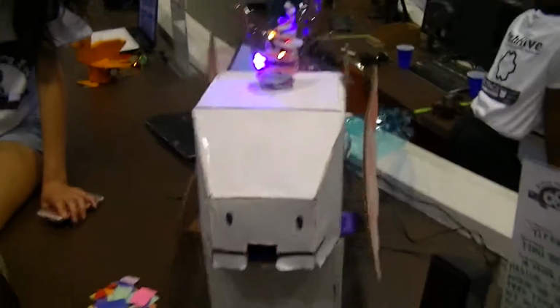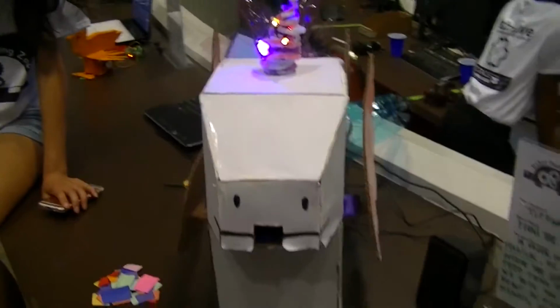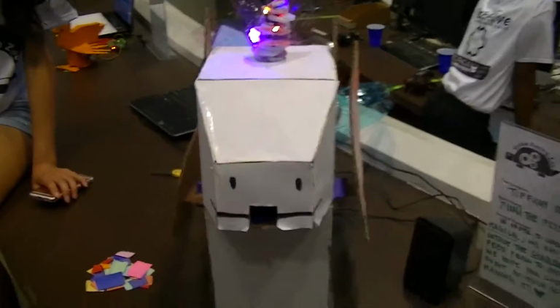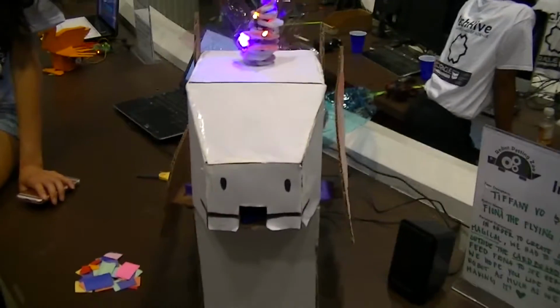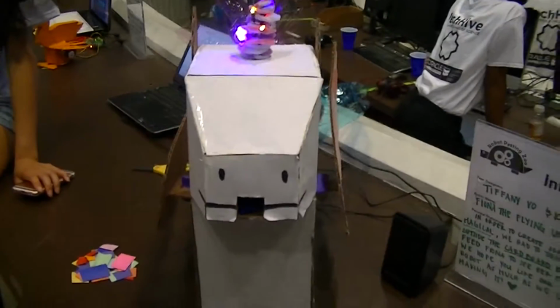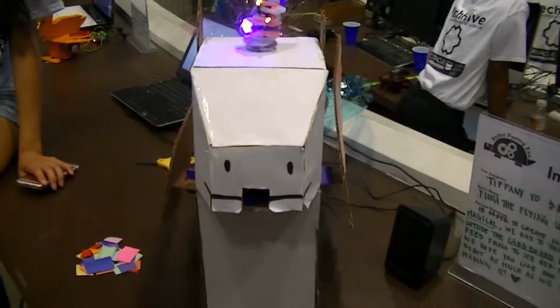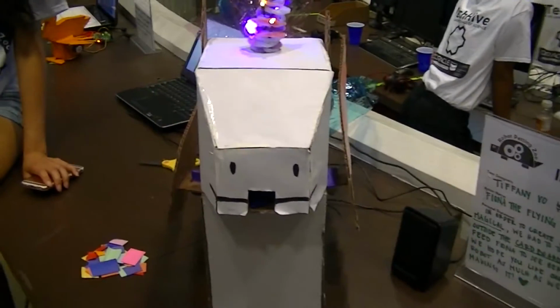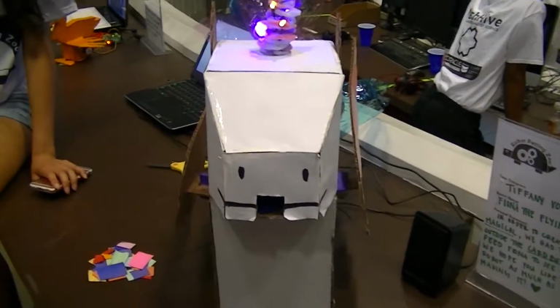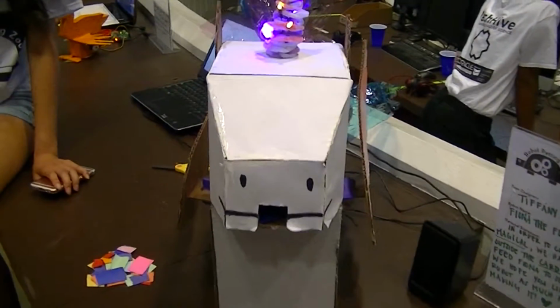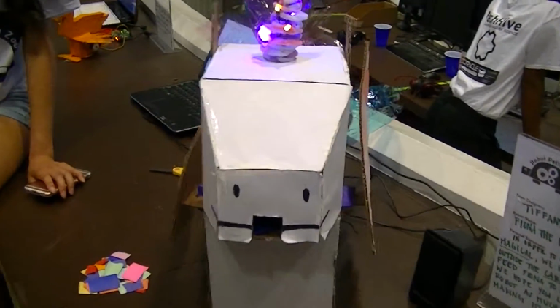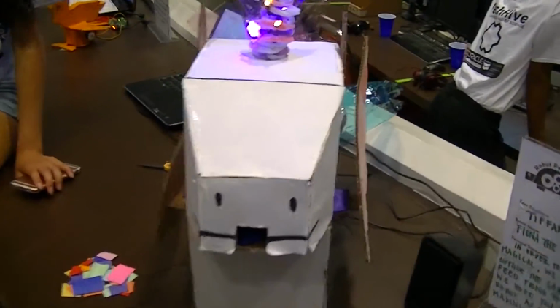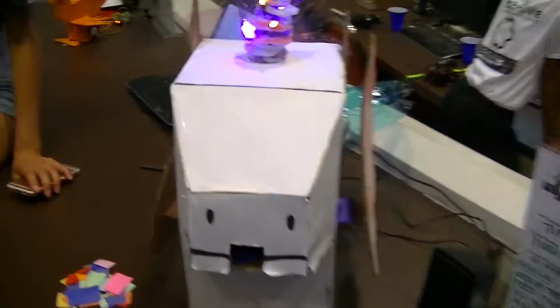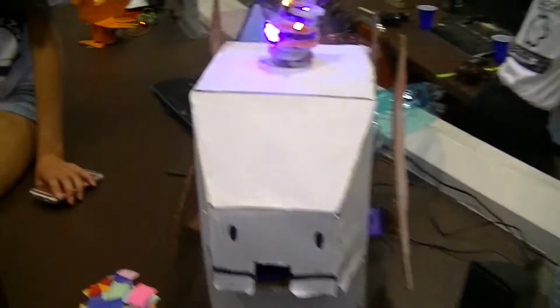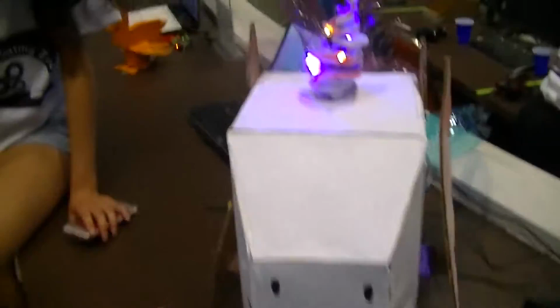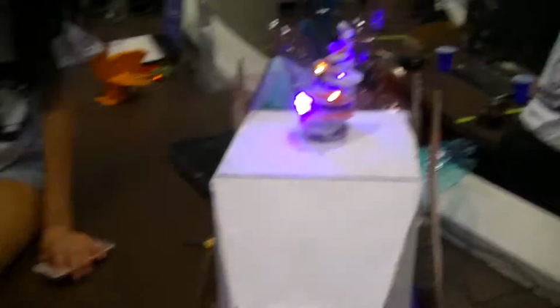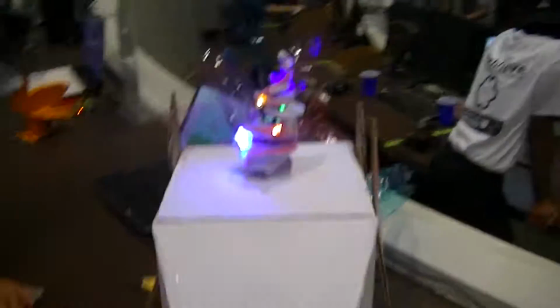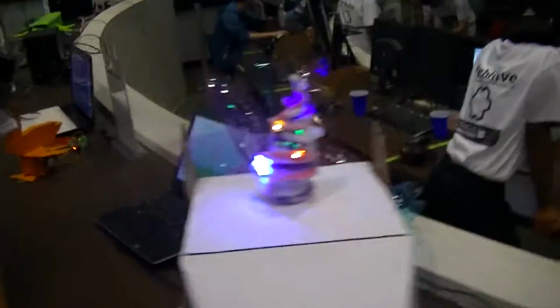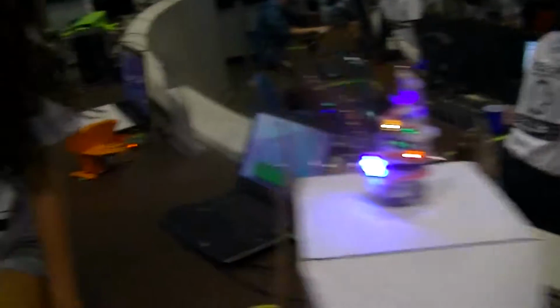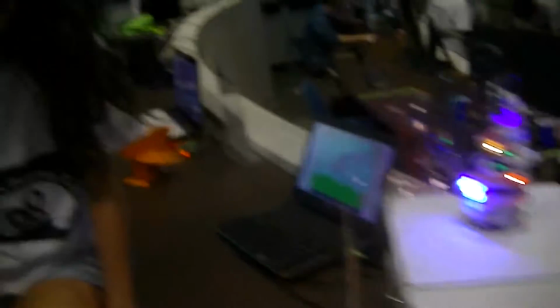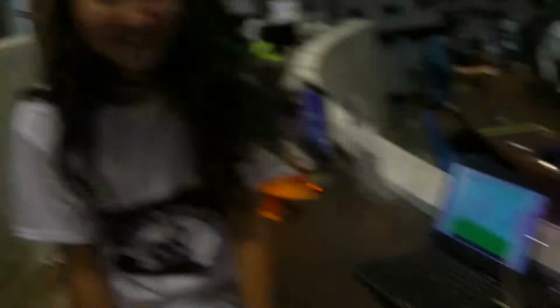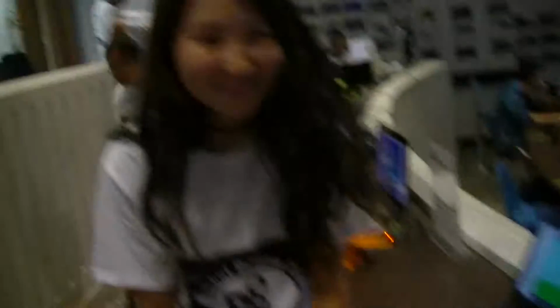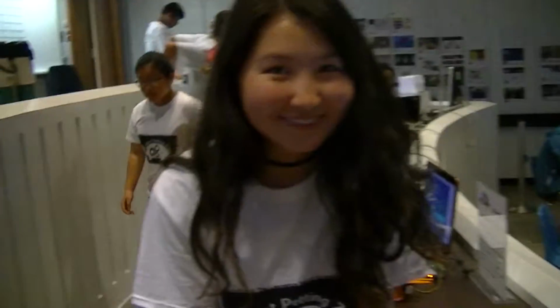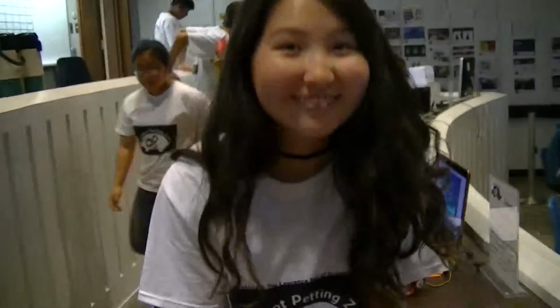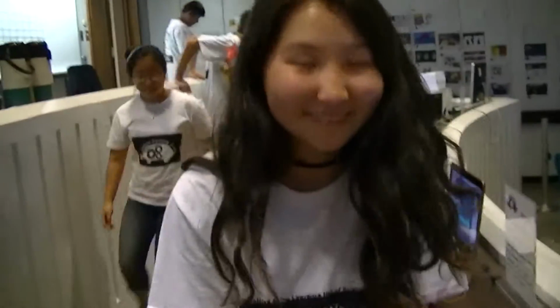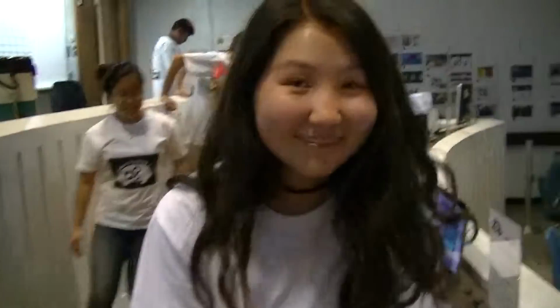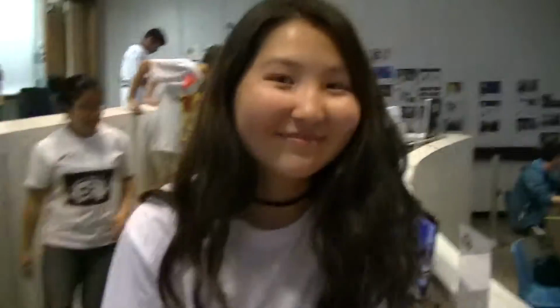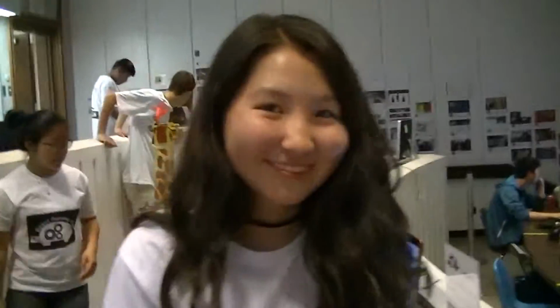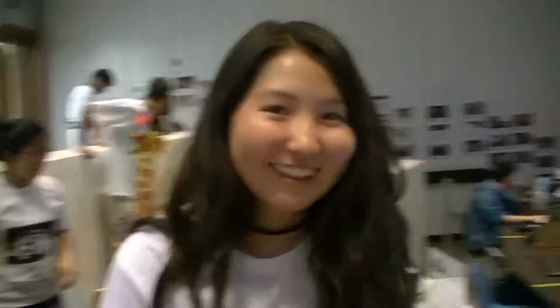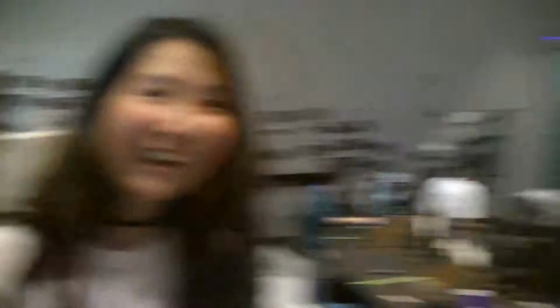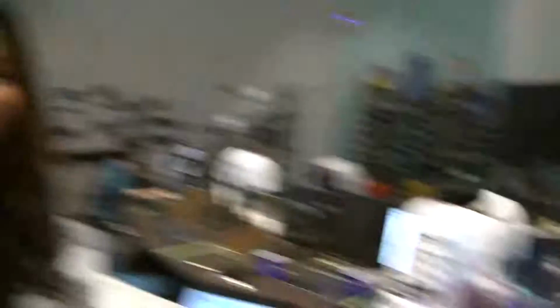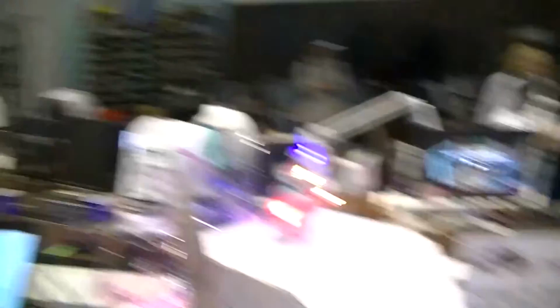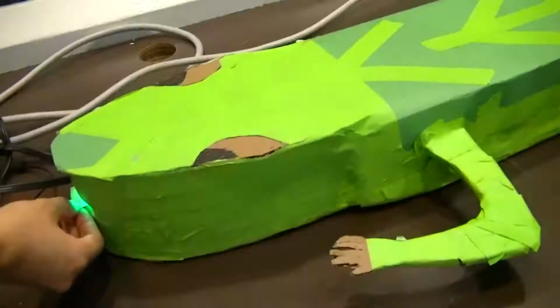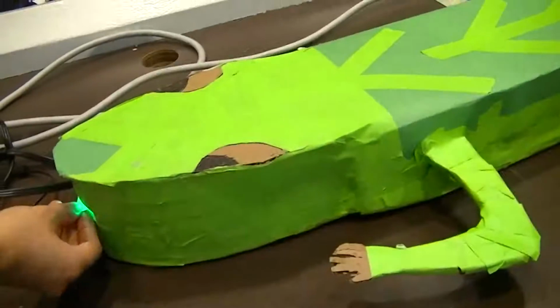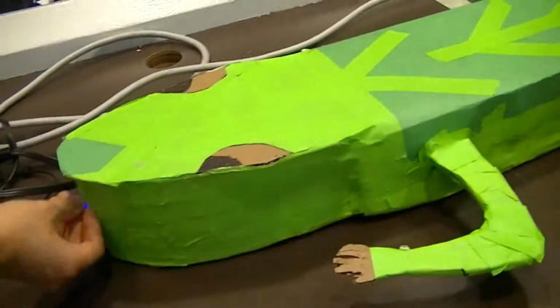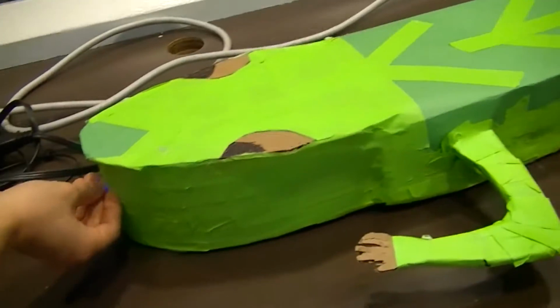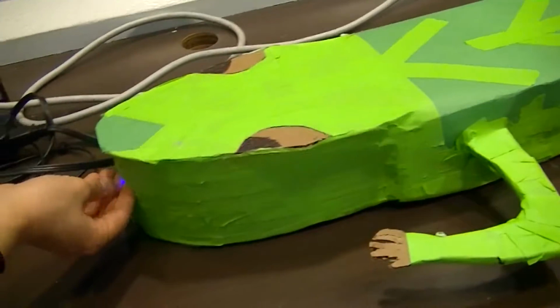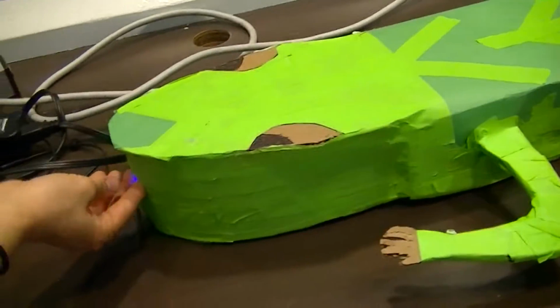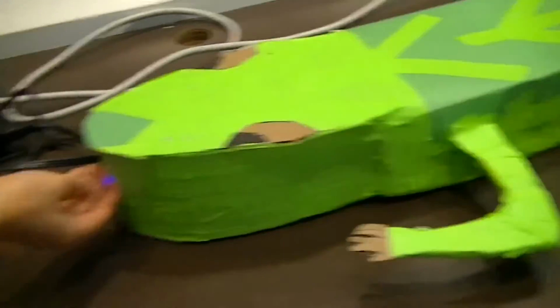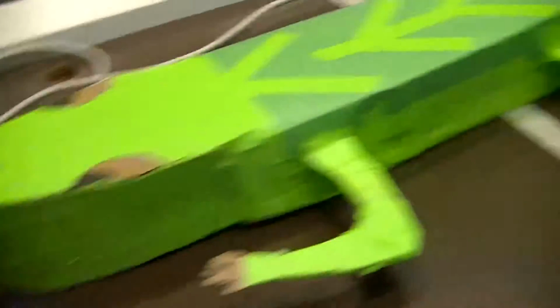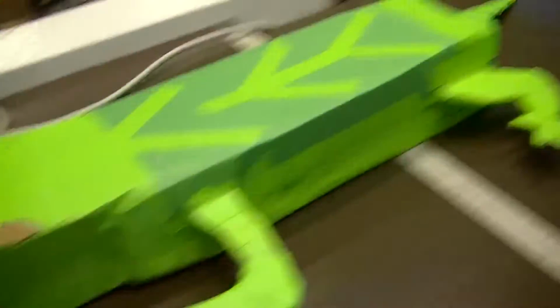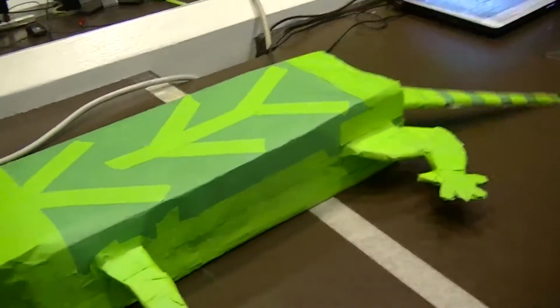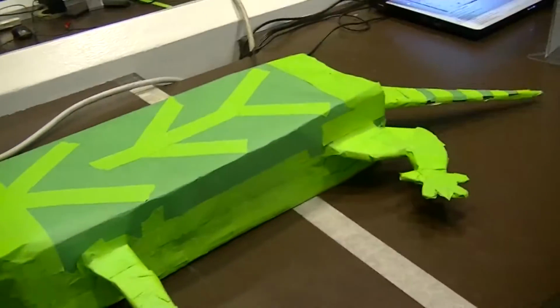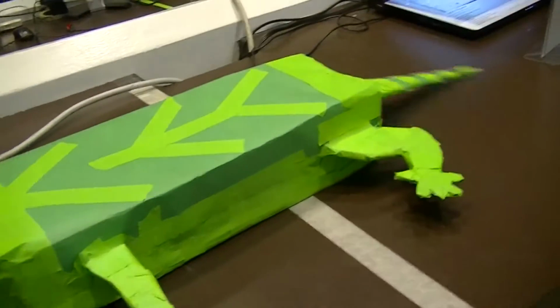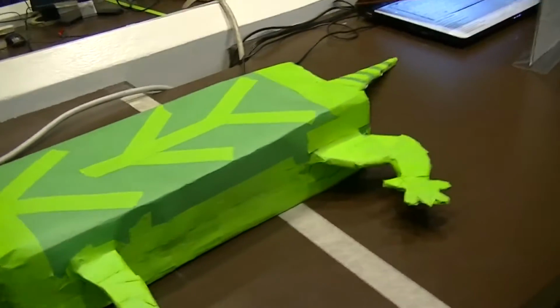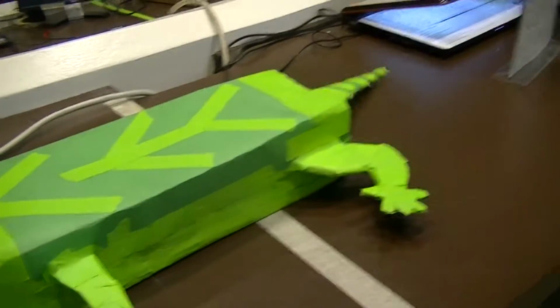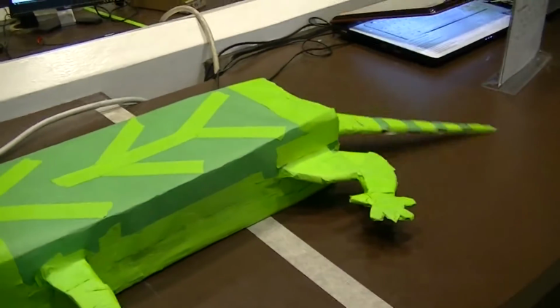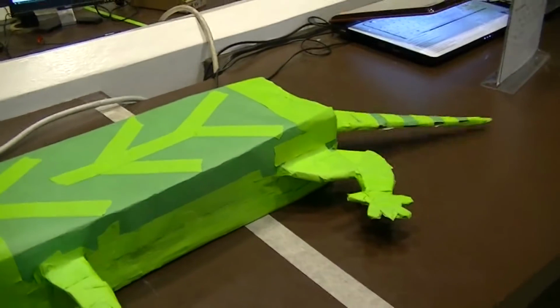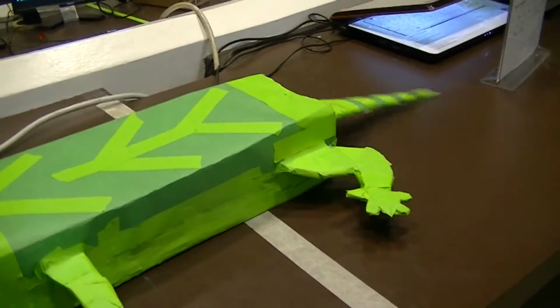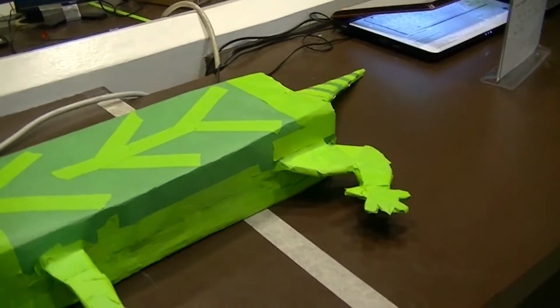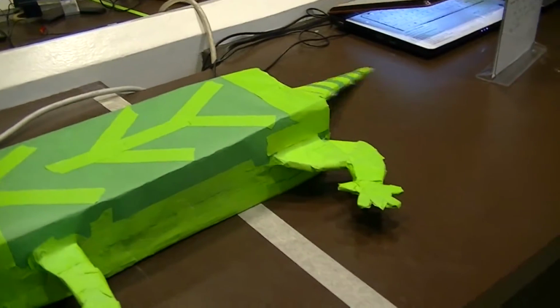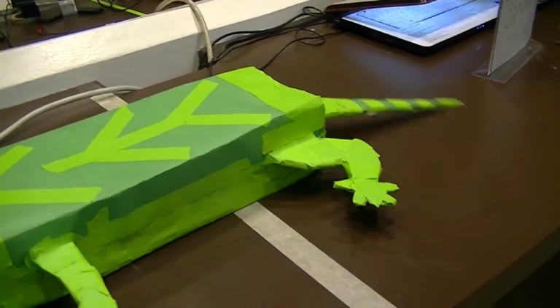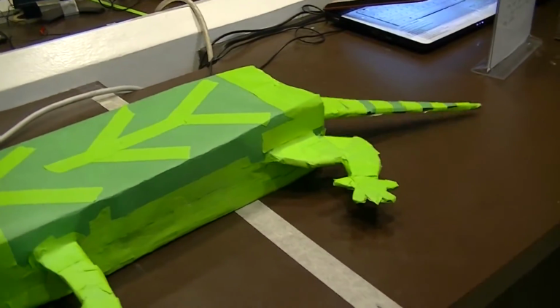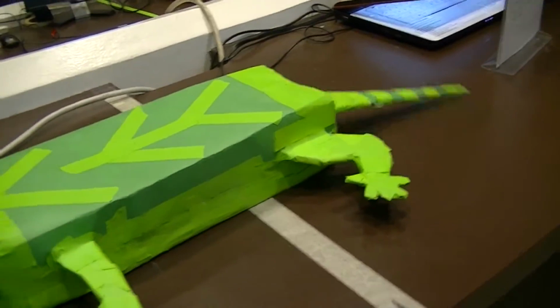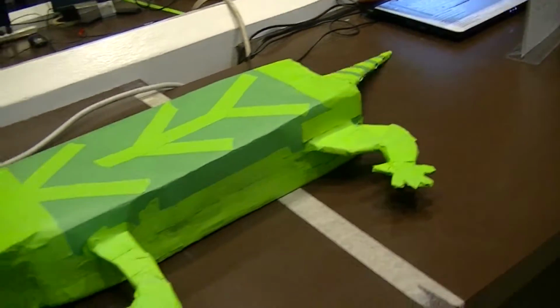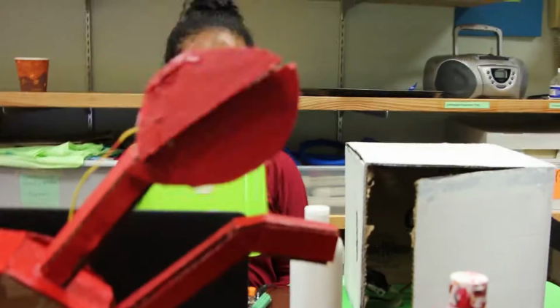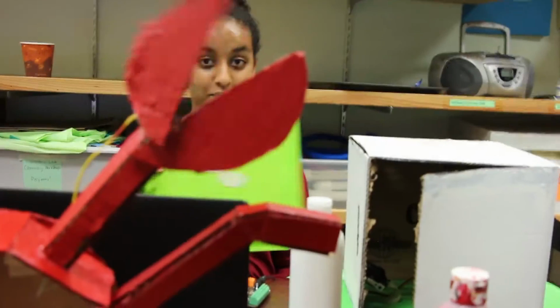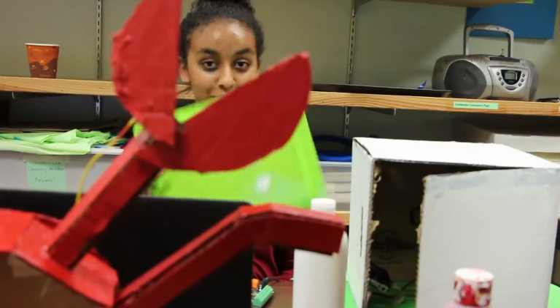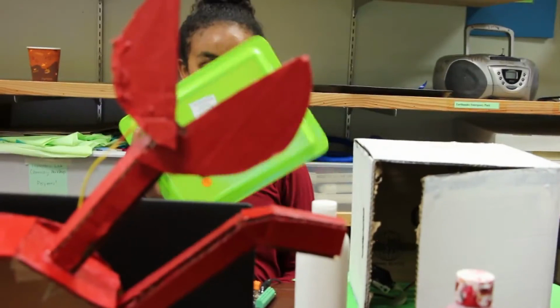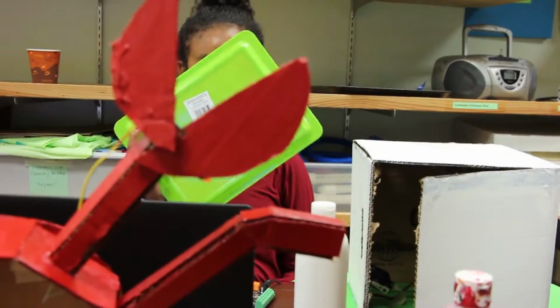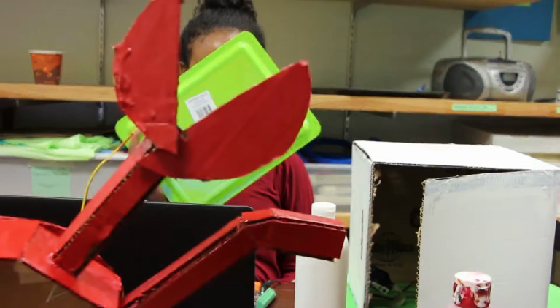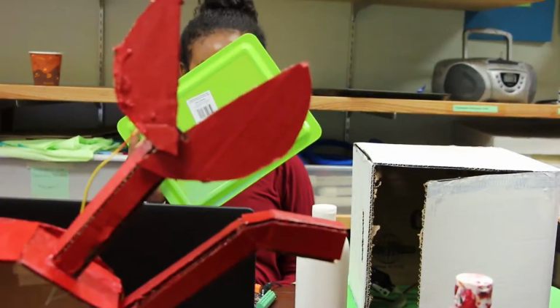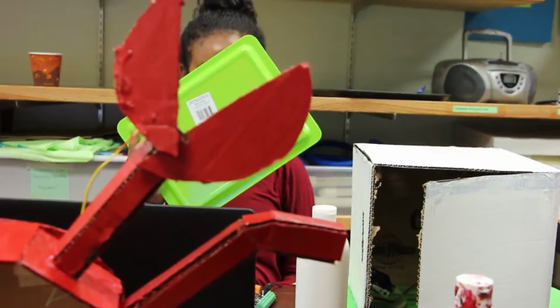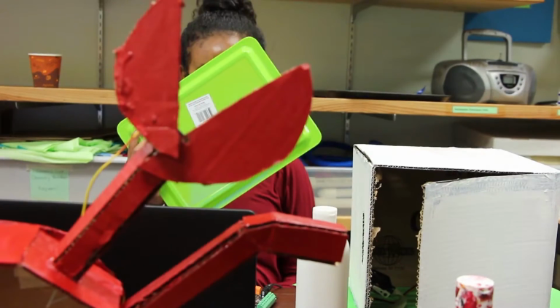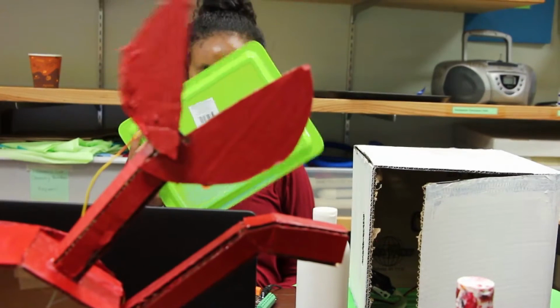So cute! Did you make it? These robots were designed, built, and programmed in about eight hours.